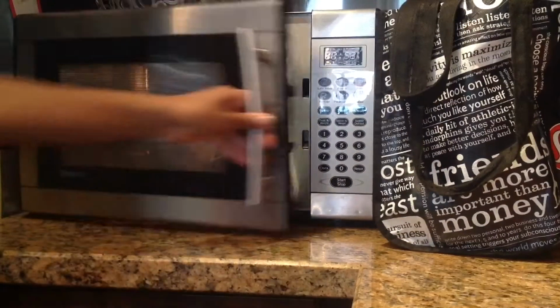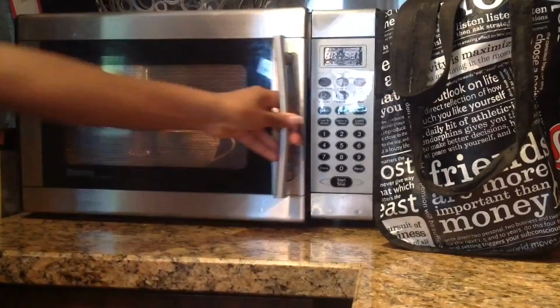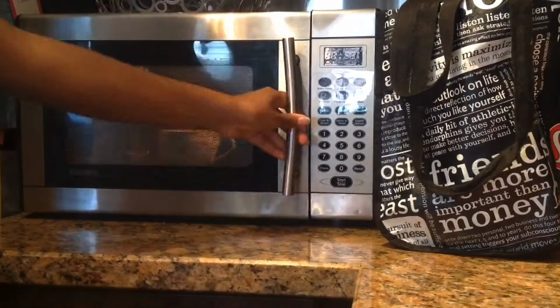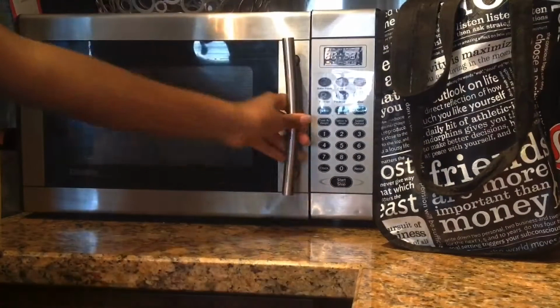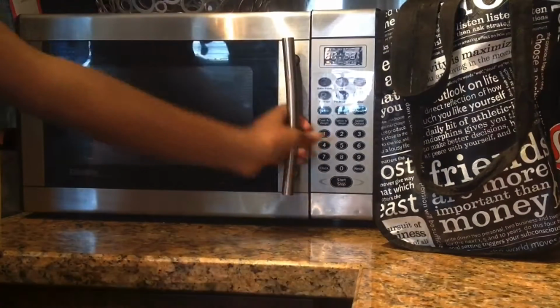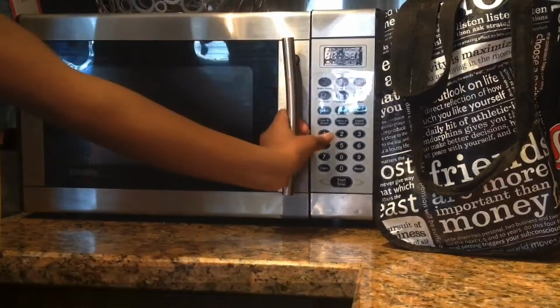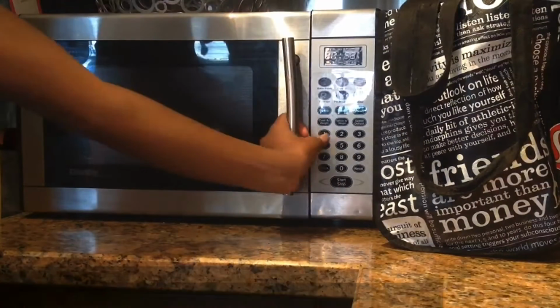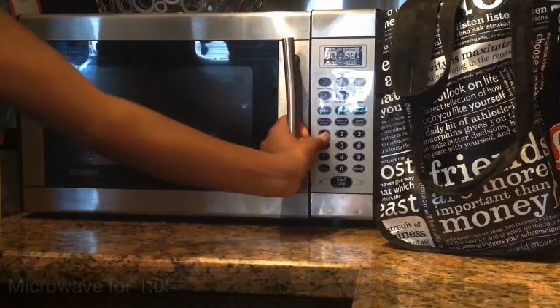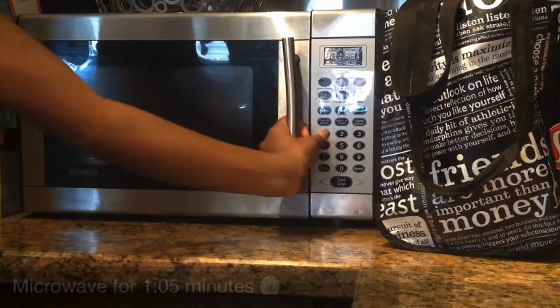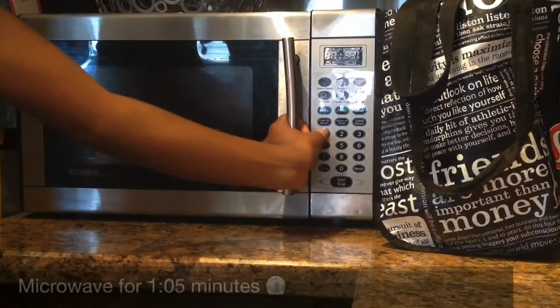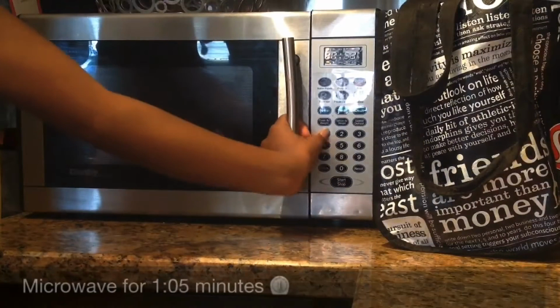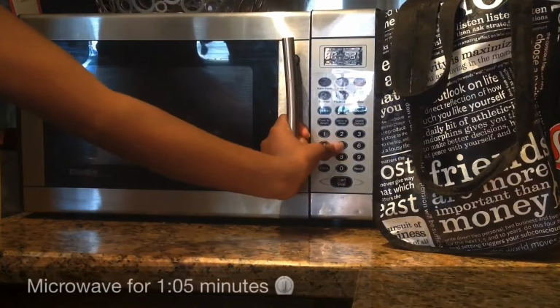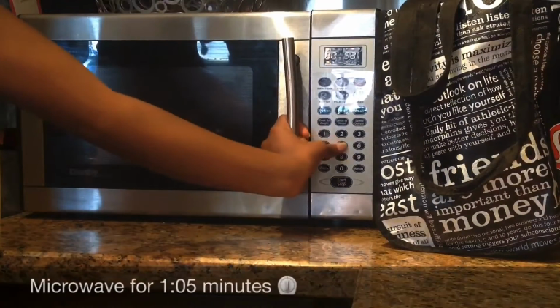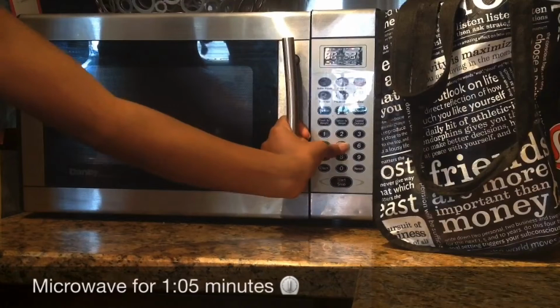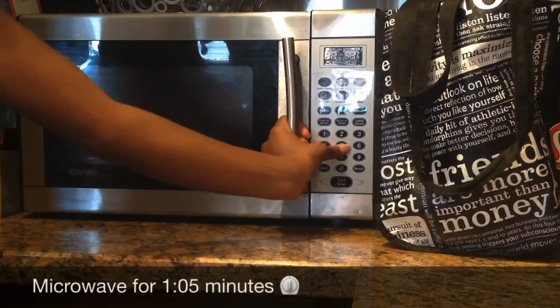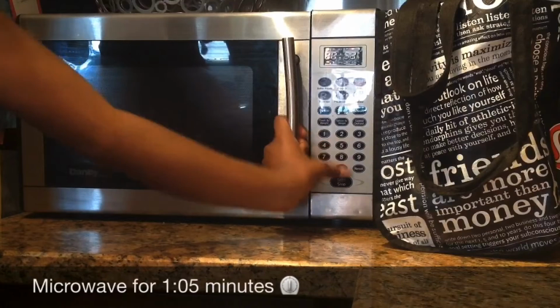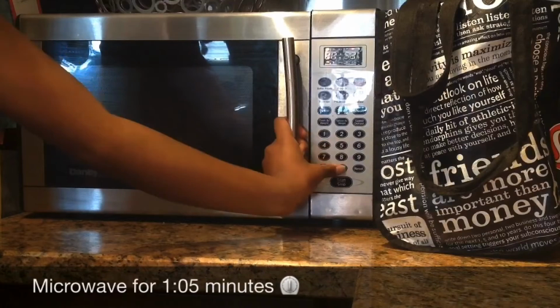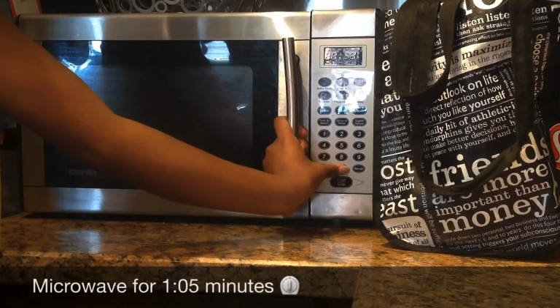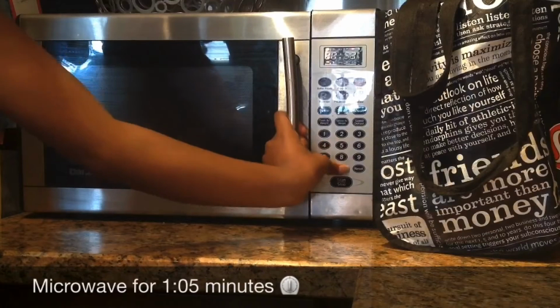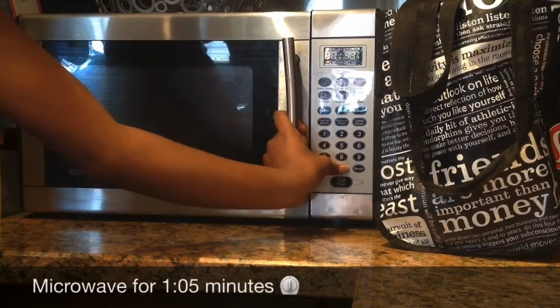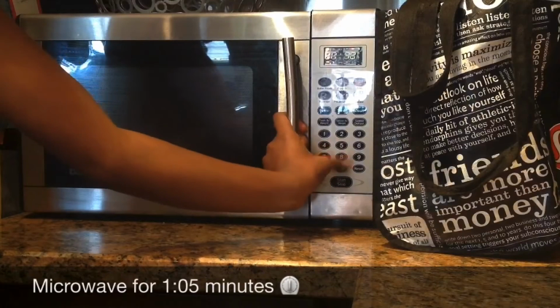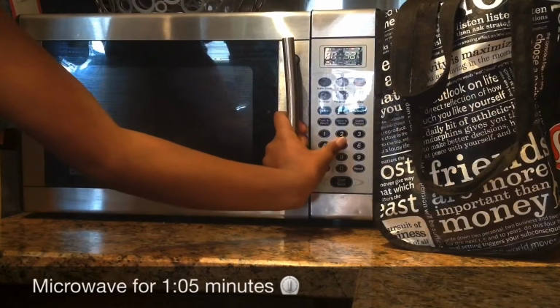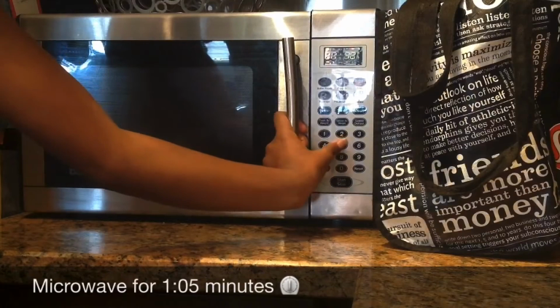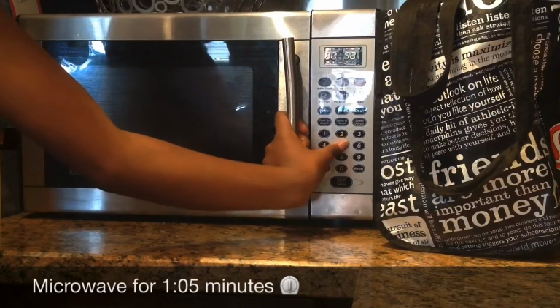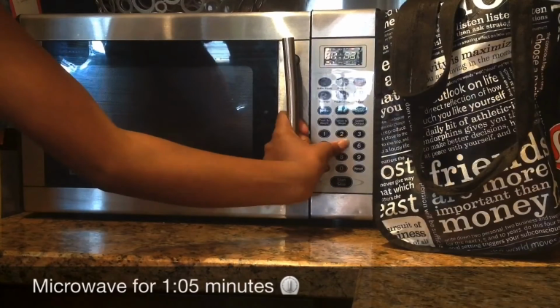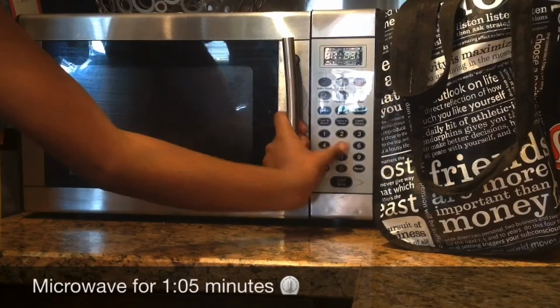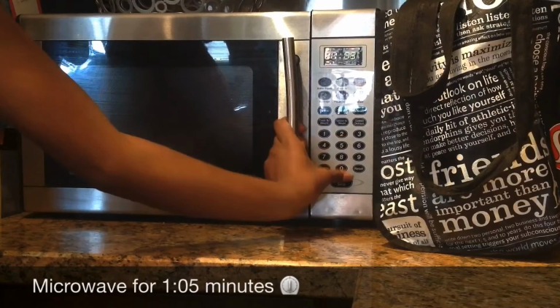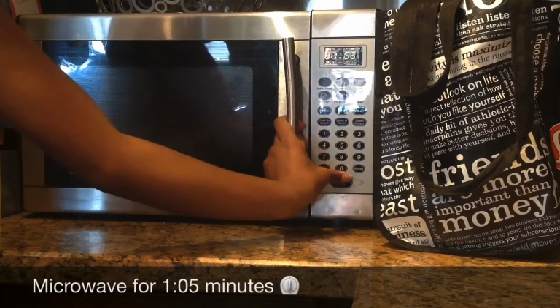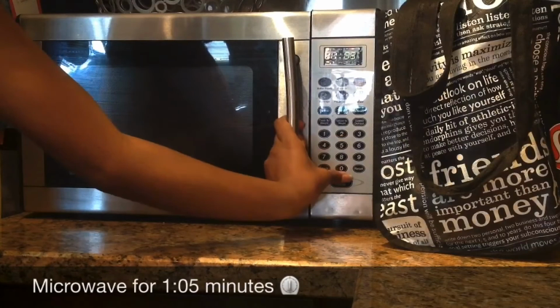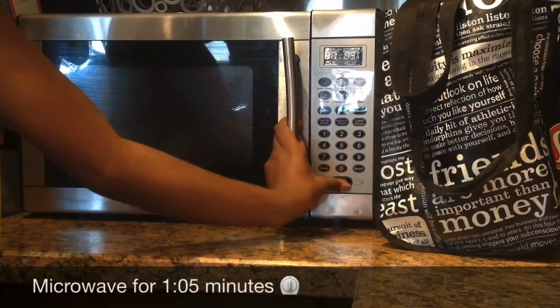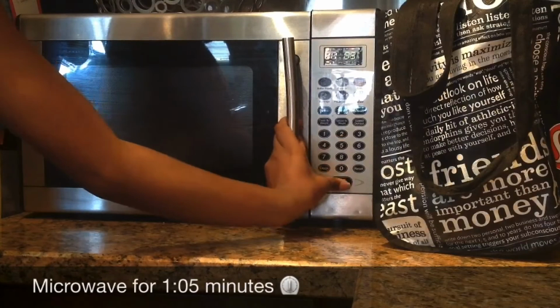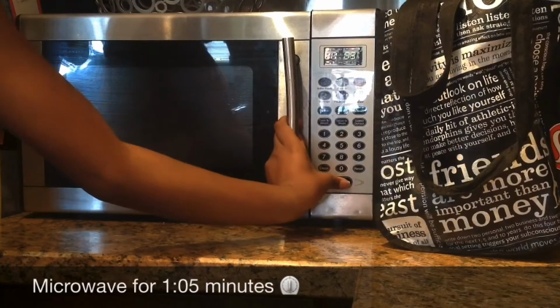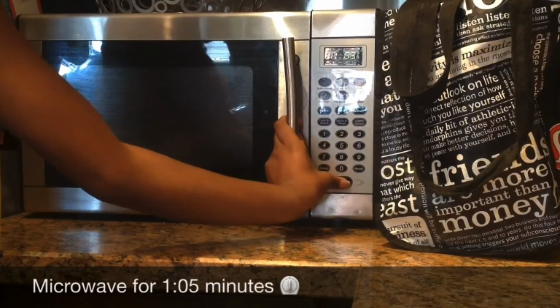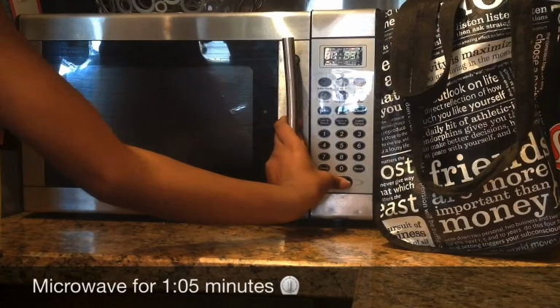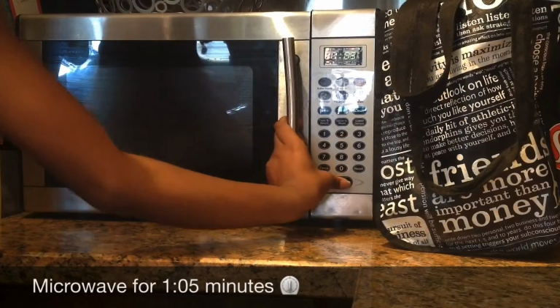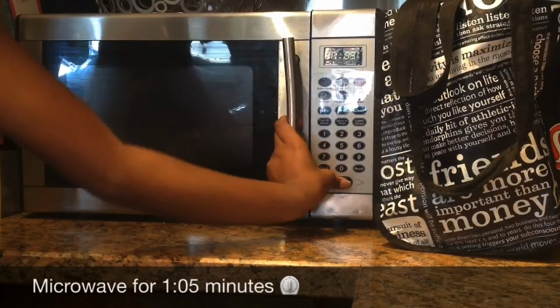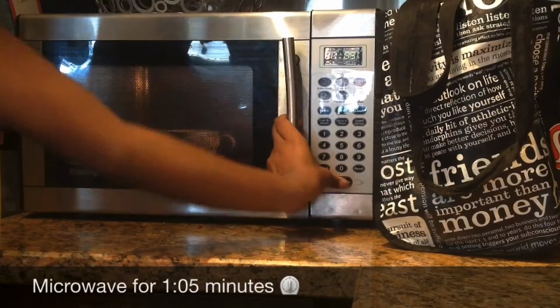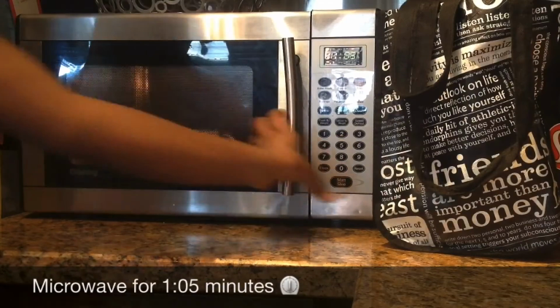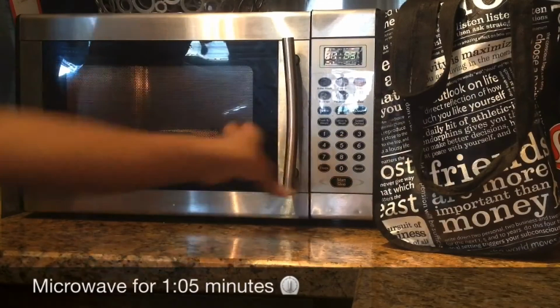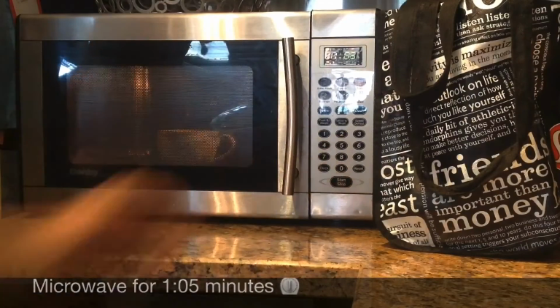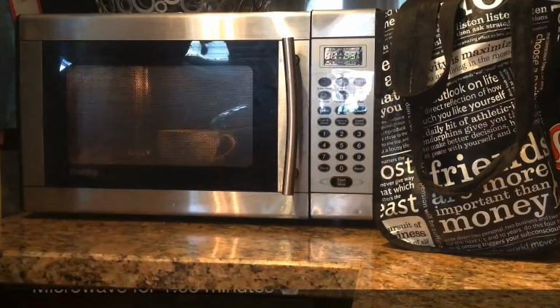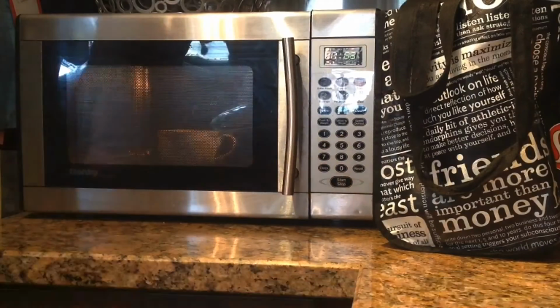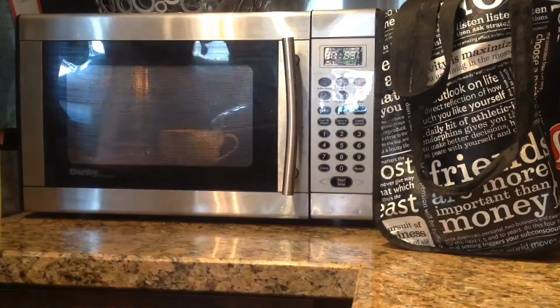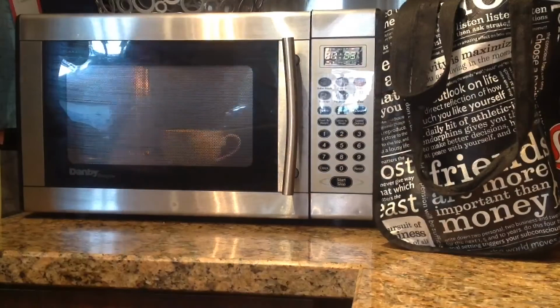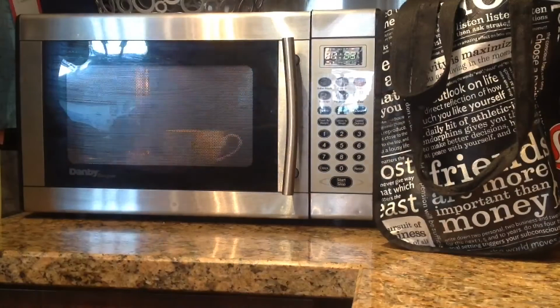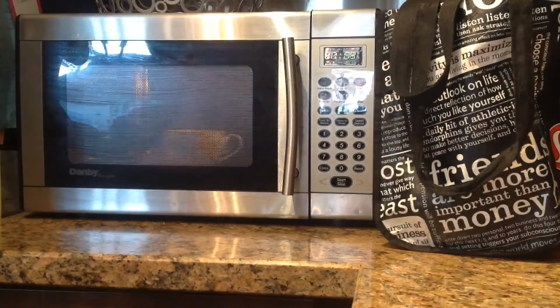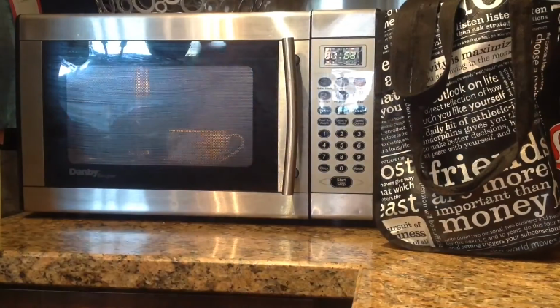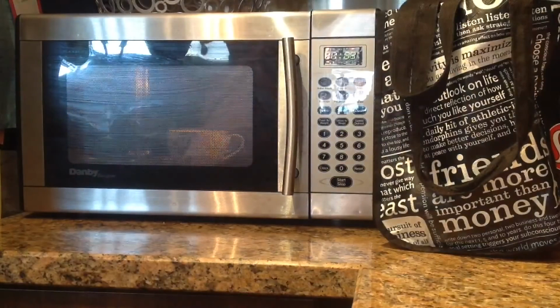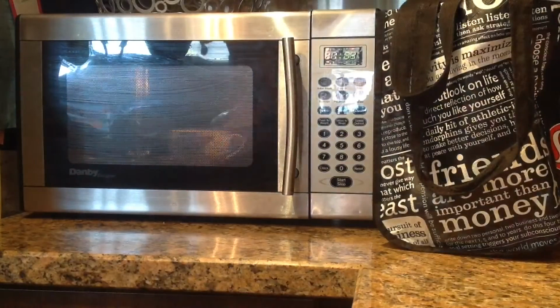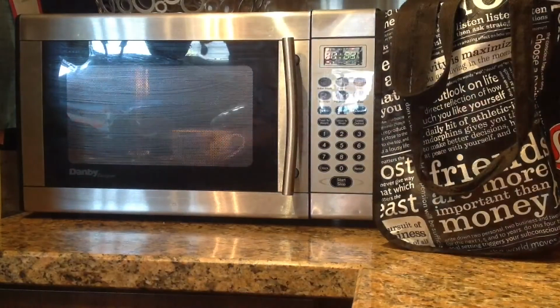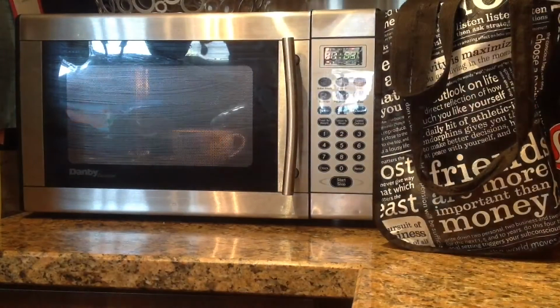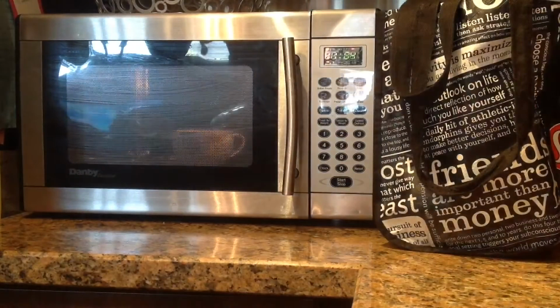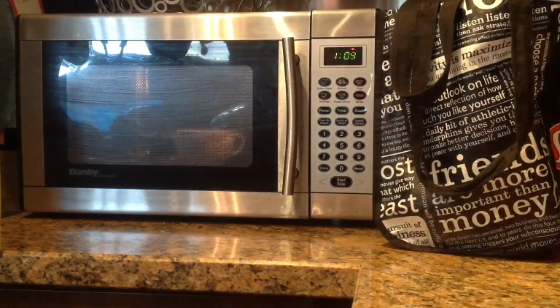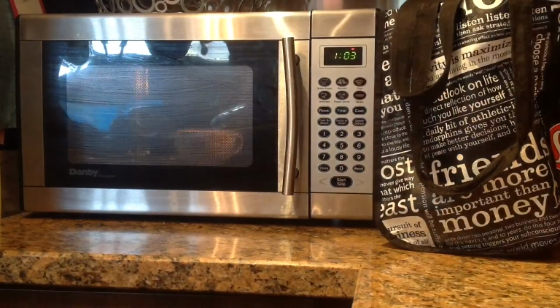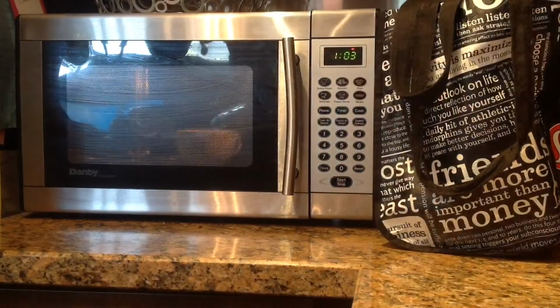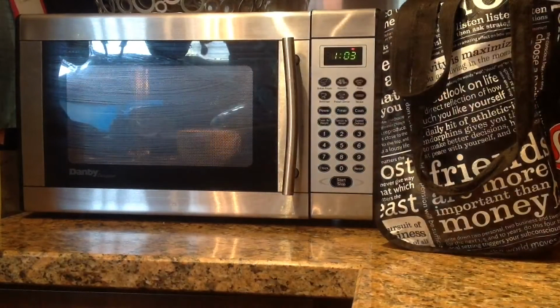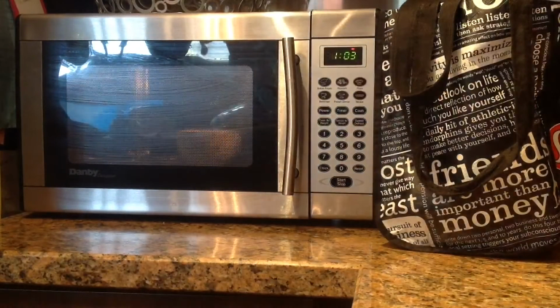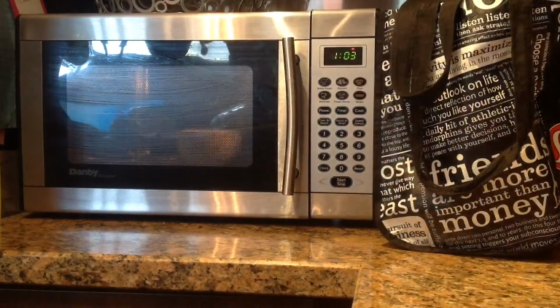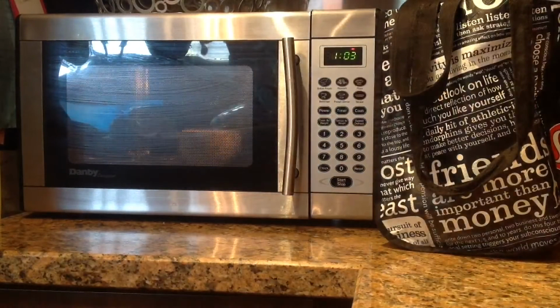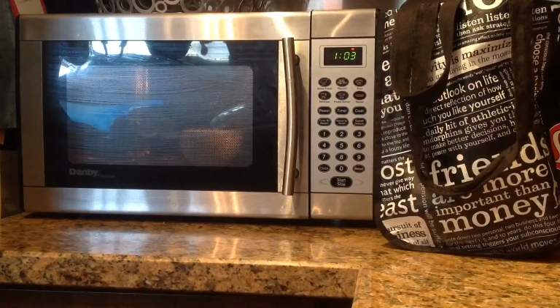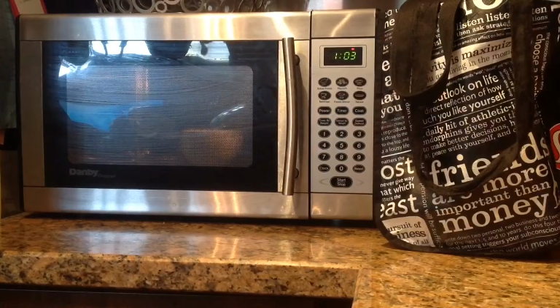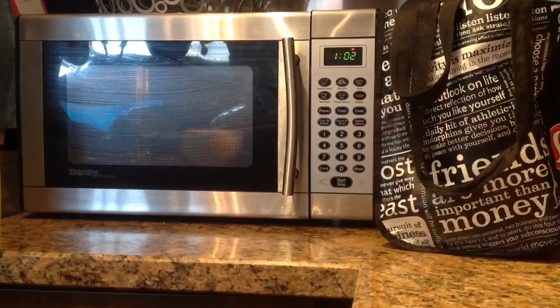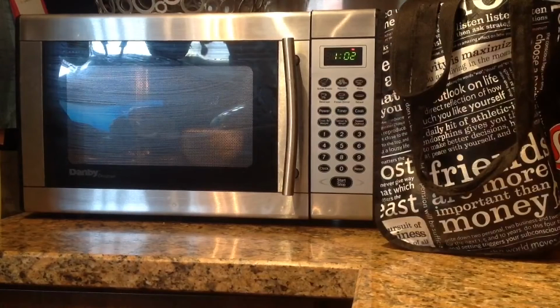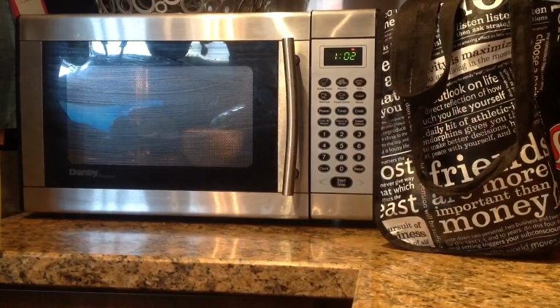I experimented with this a lot and I realized that you need to microwave it for one minute and five seconds to get that perfect cook.